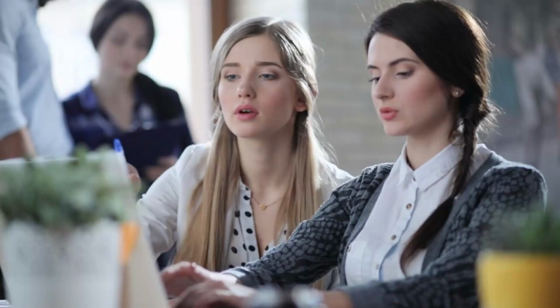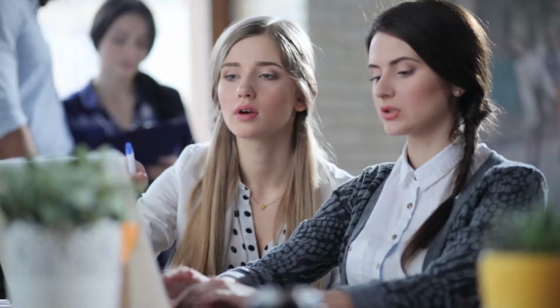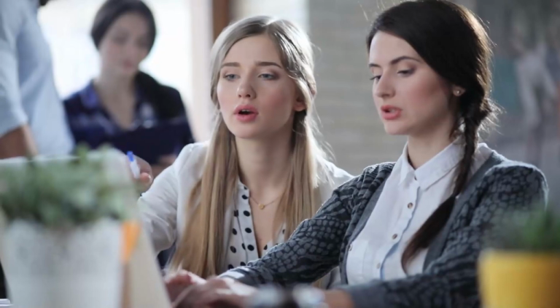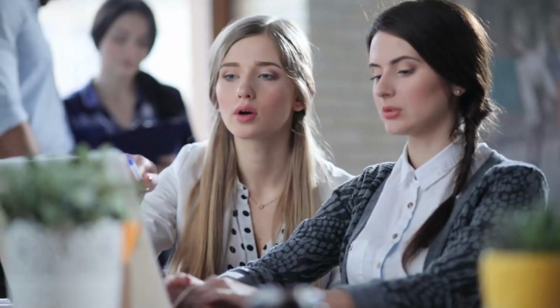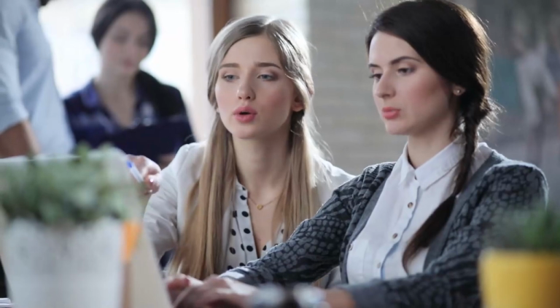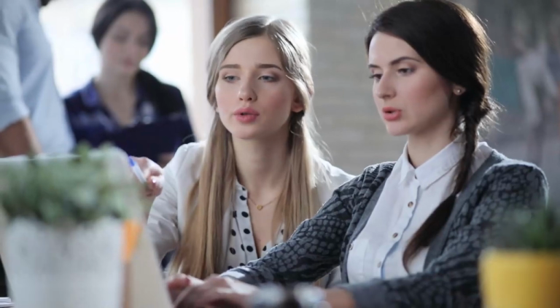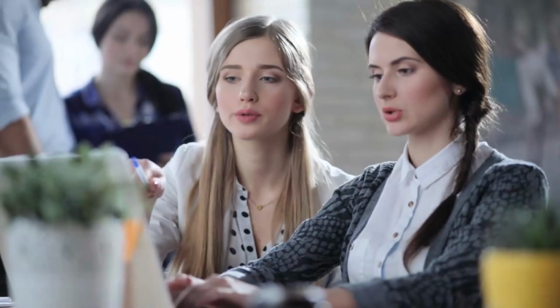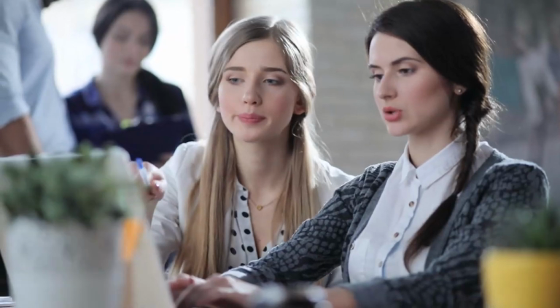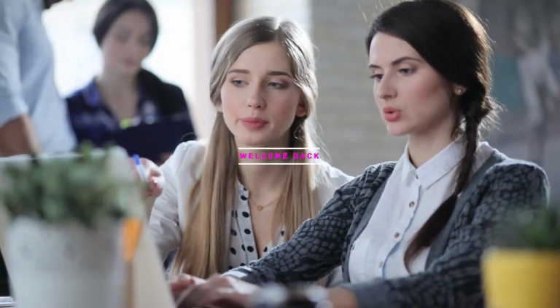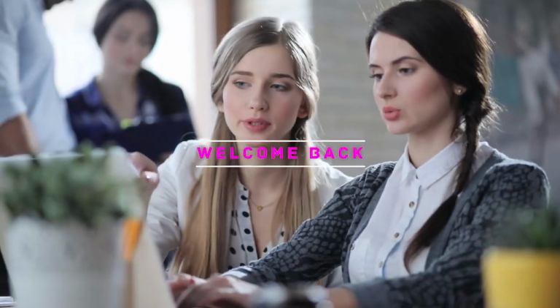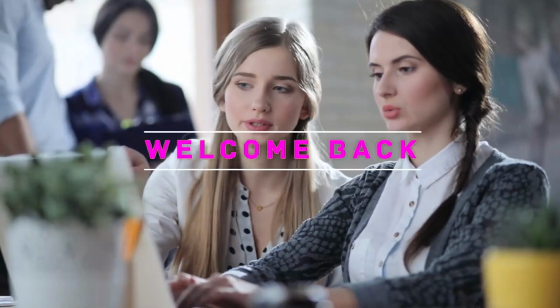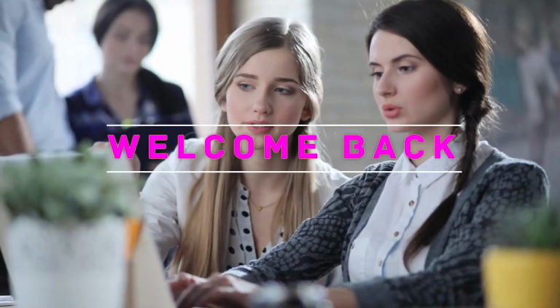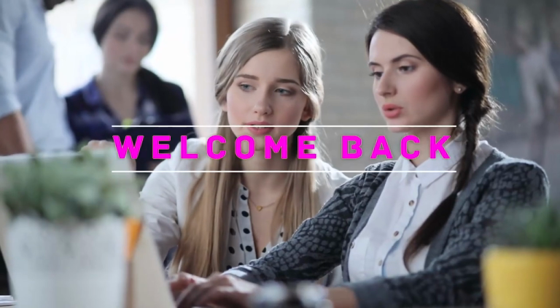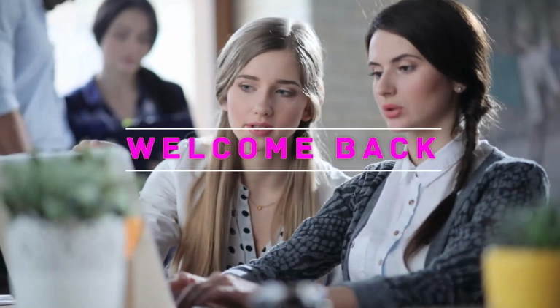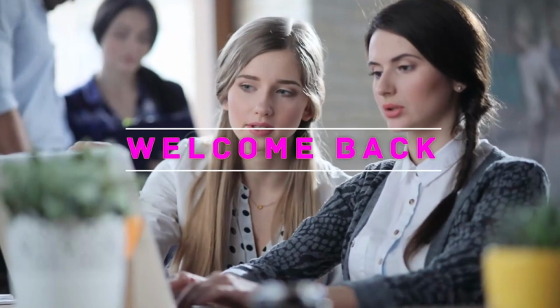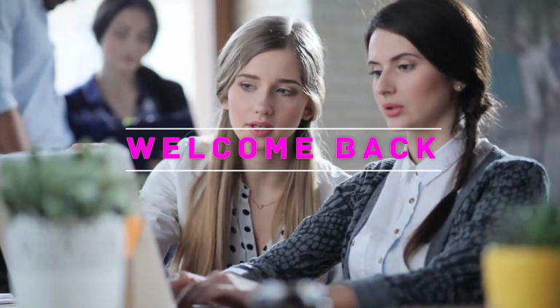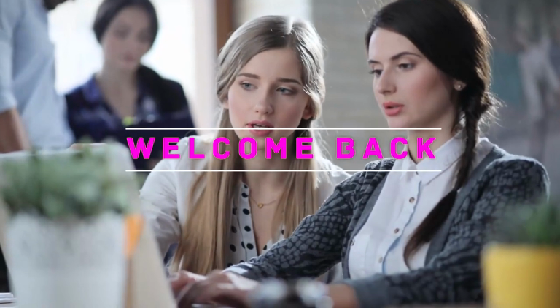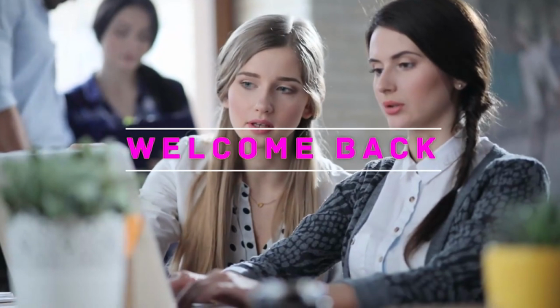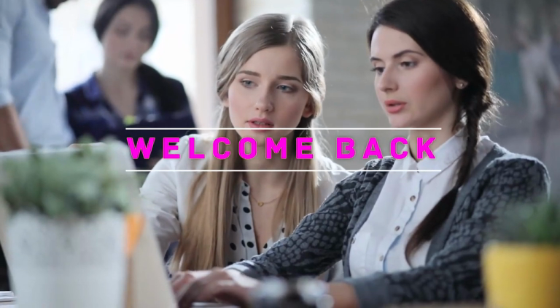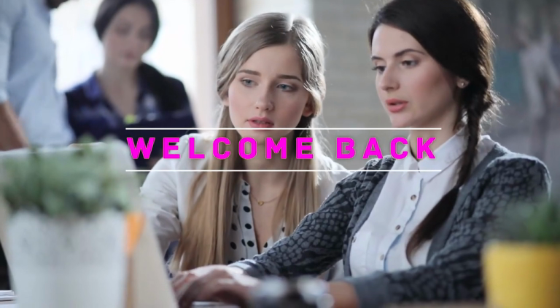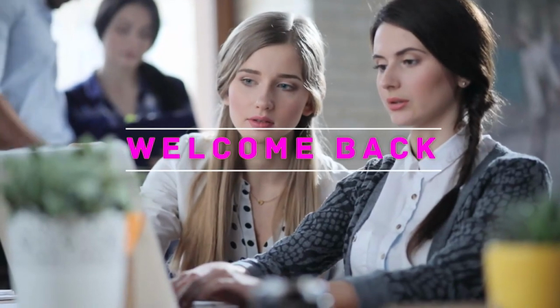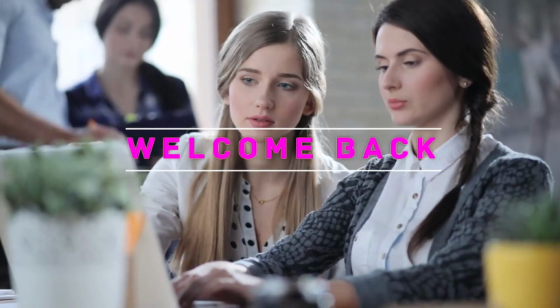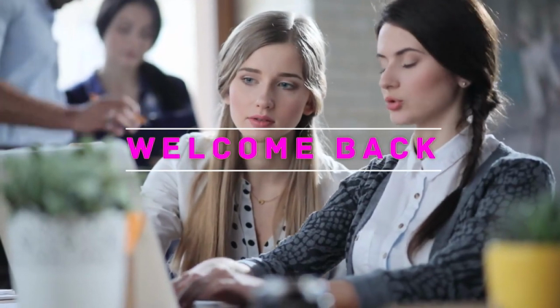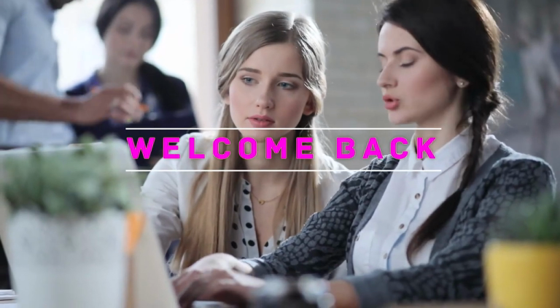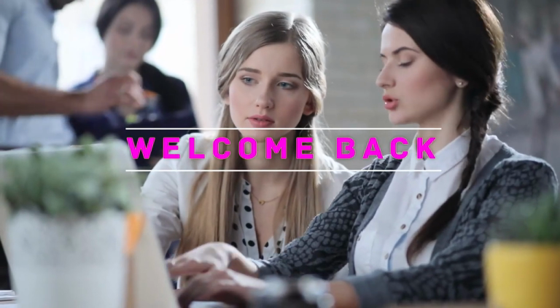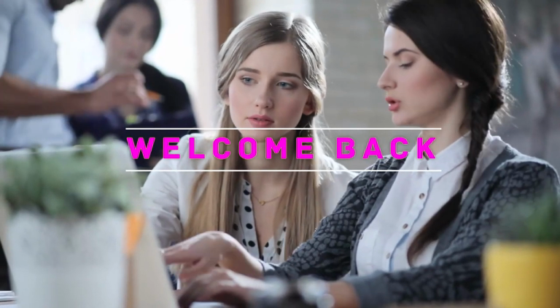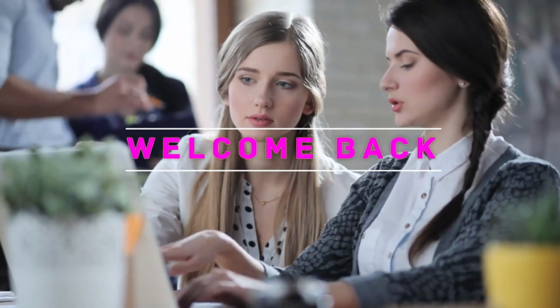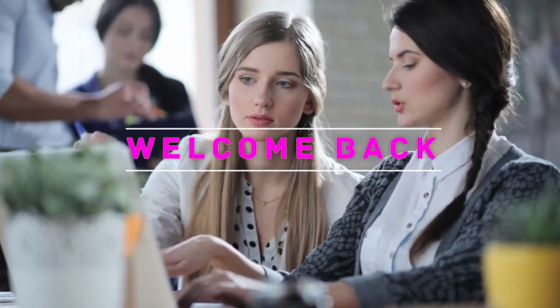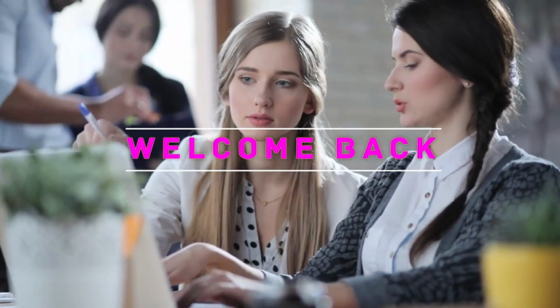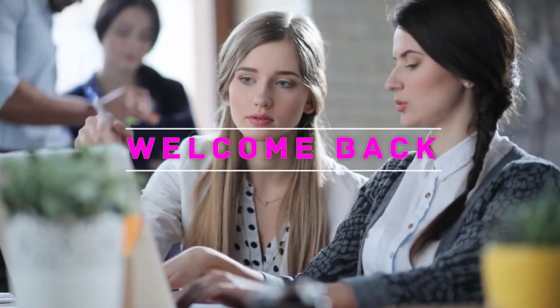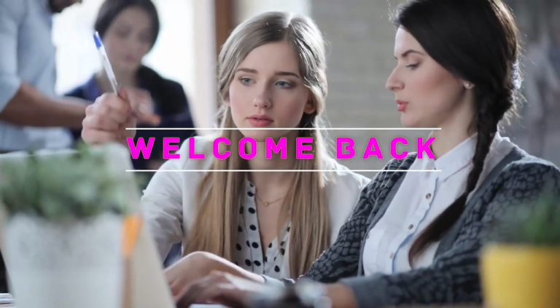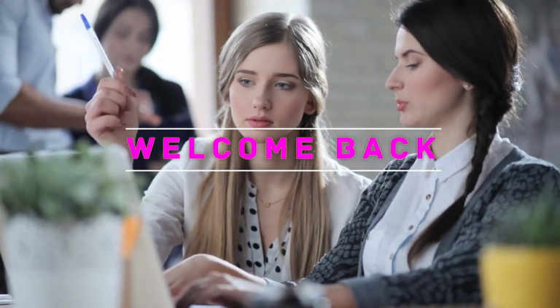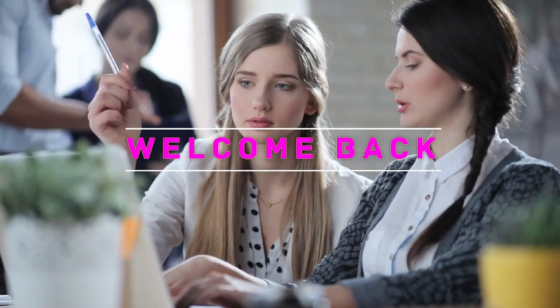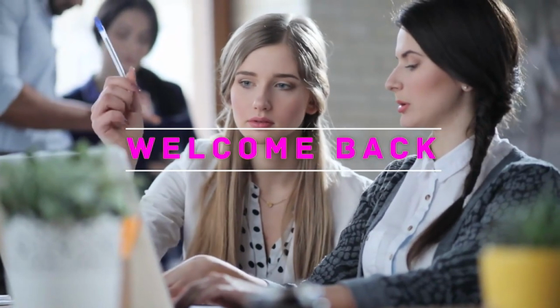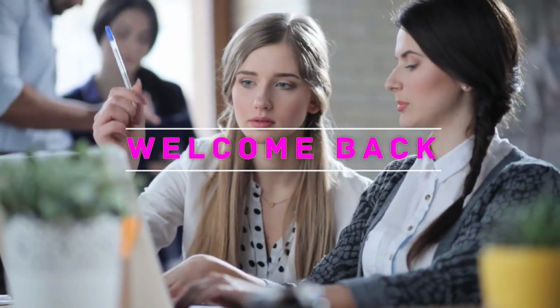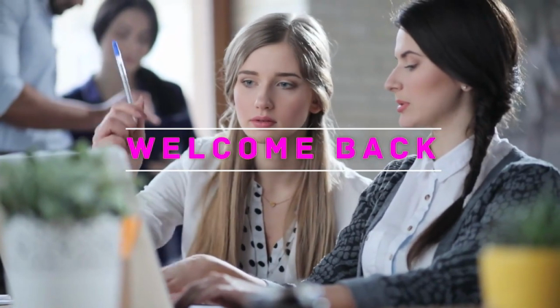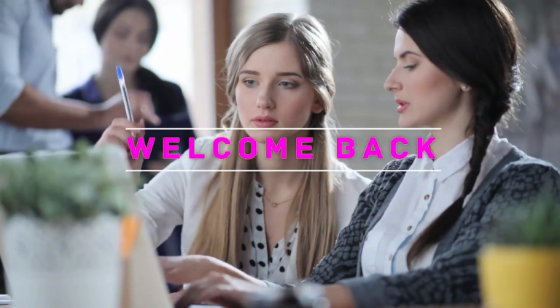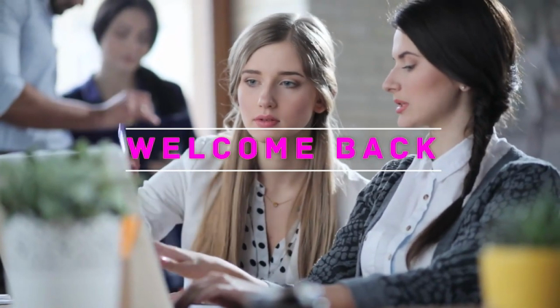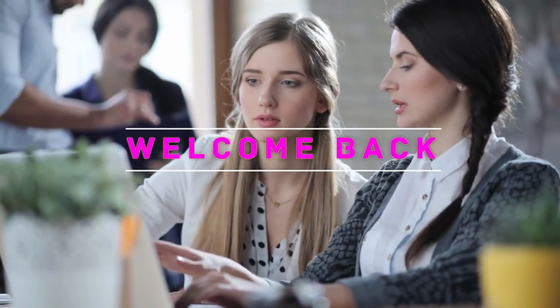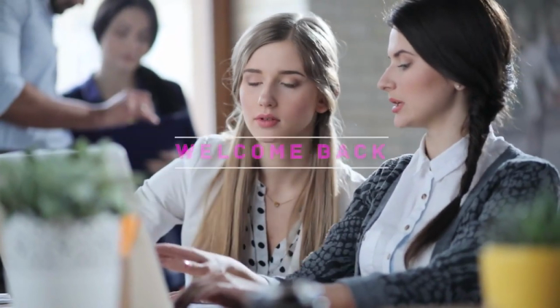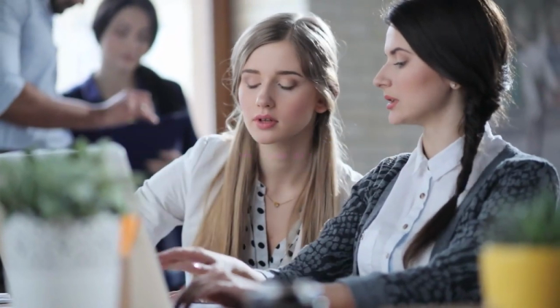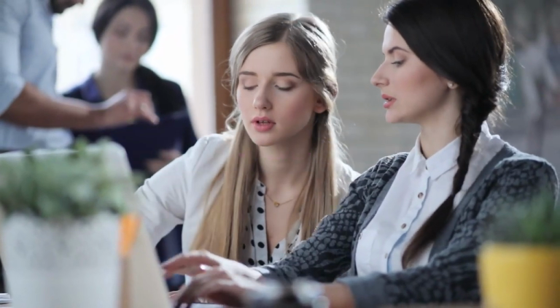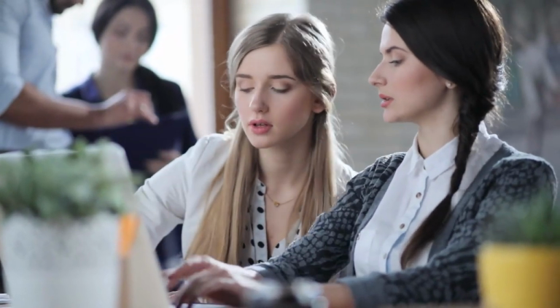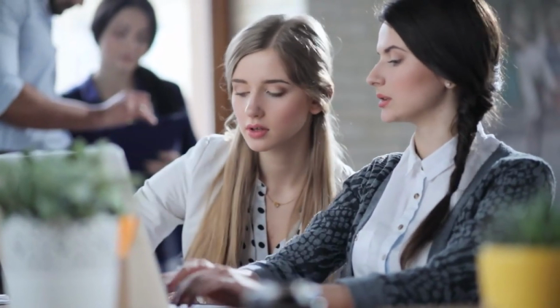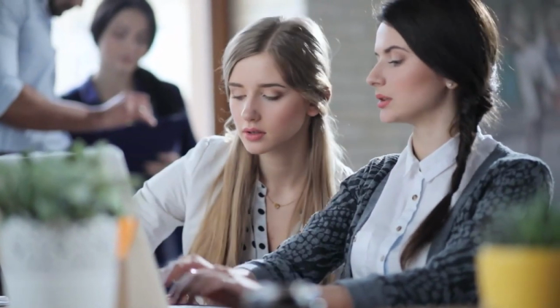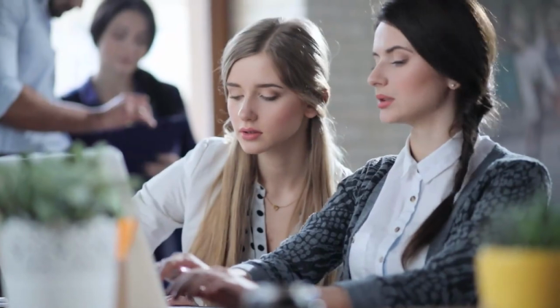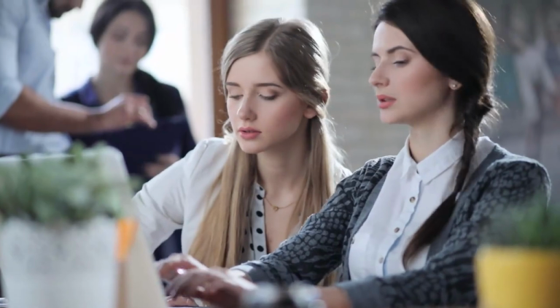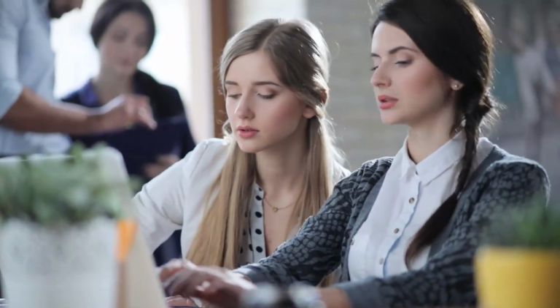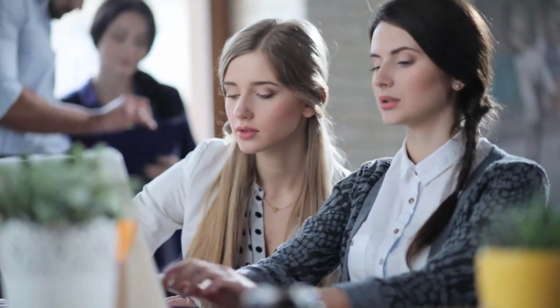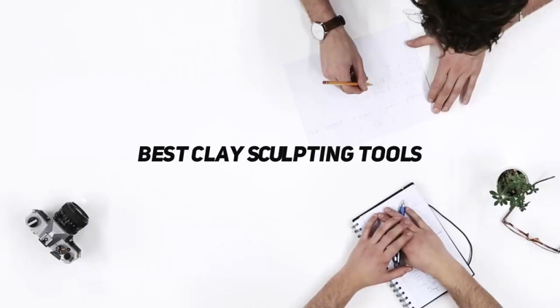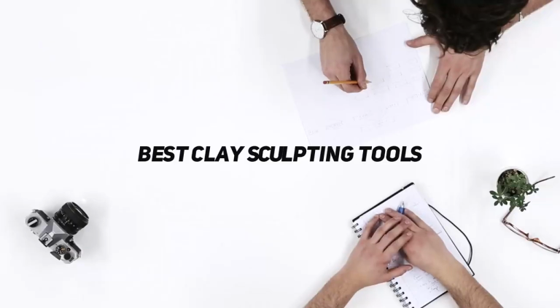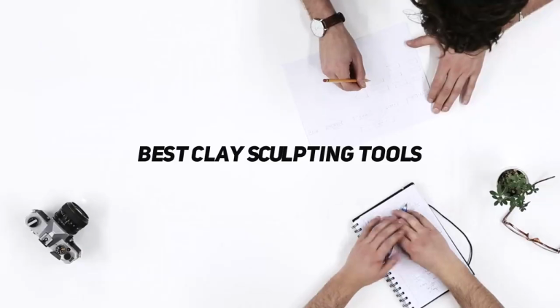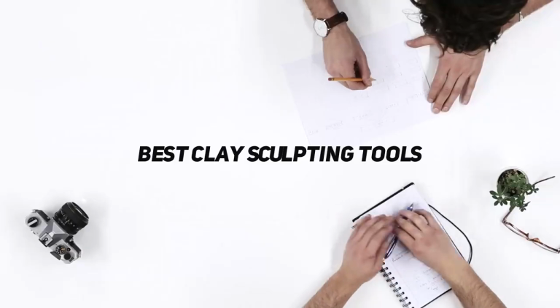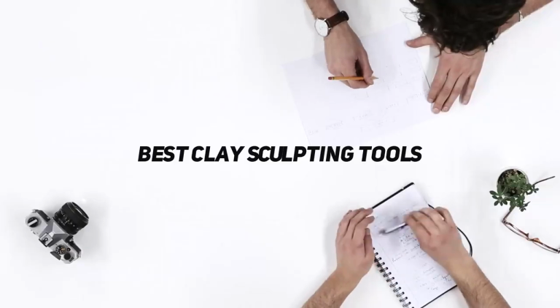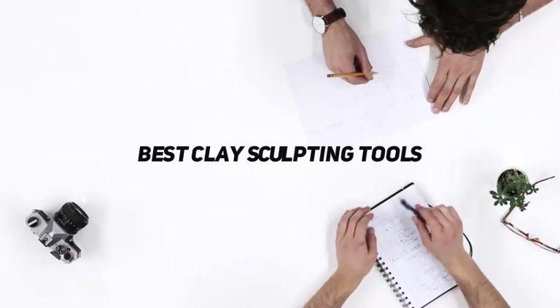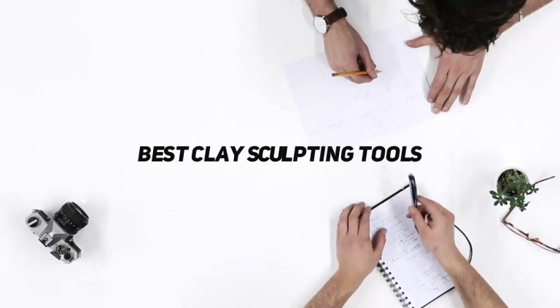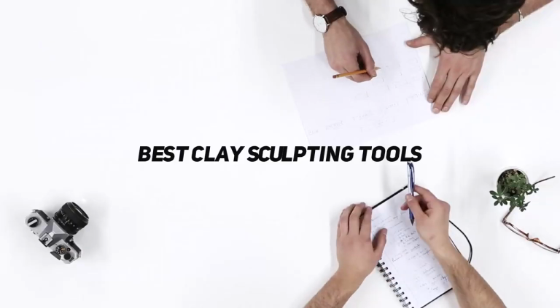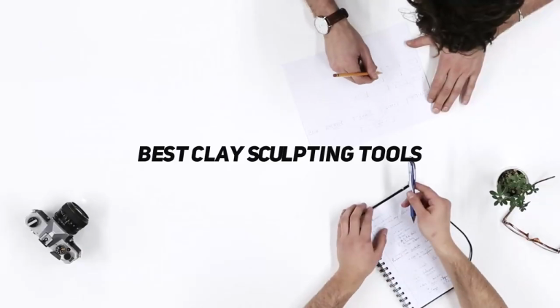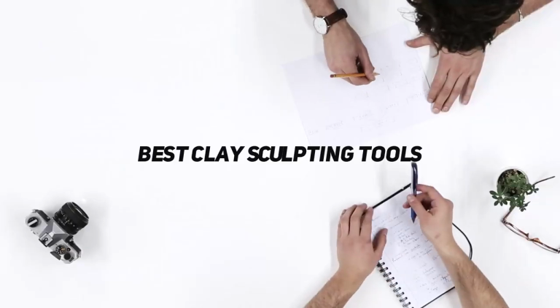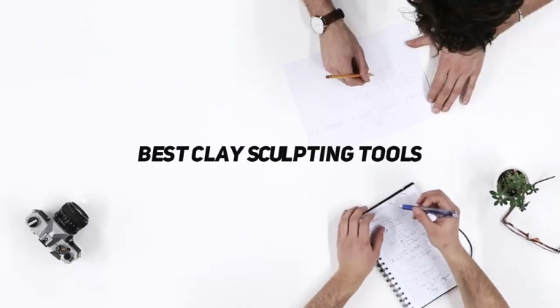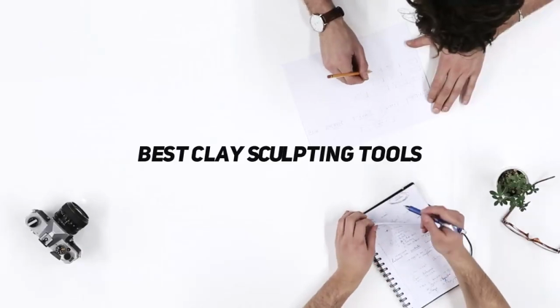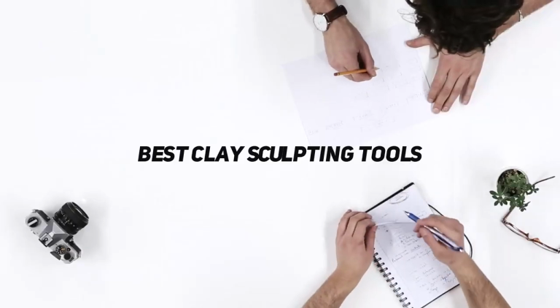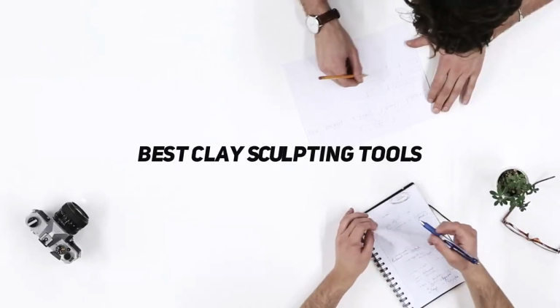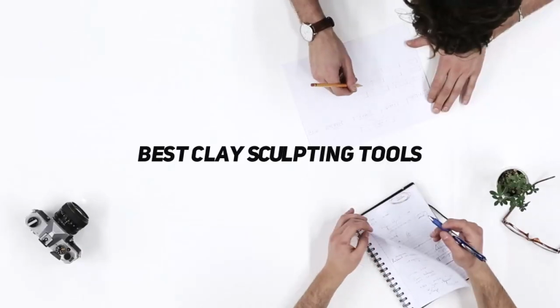Hey, welcome back to my channel. In this video, I'm gonna talk about the top 5 best clay sculpting tools.